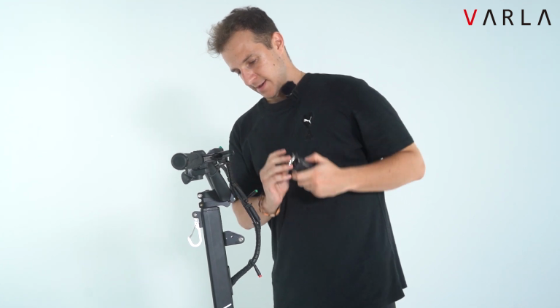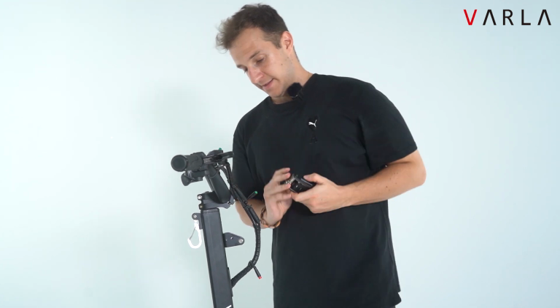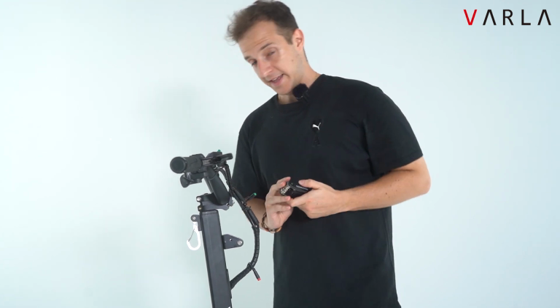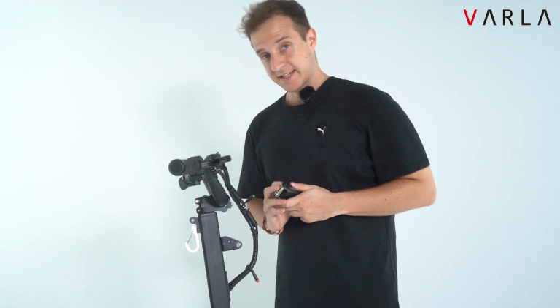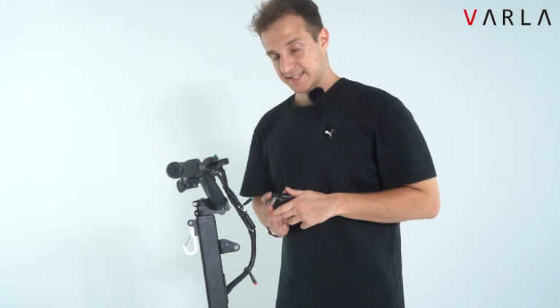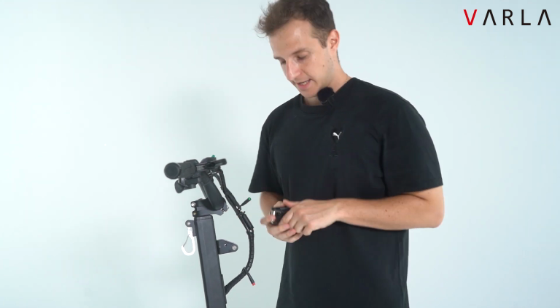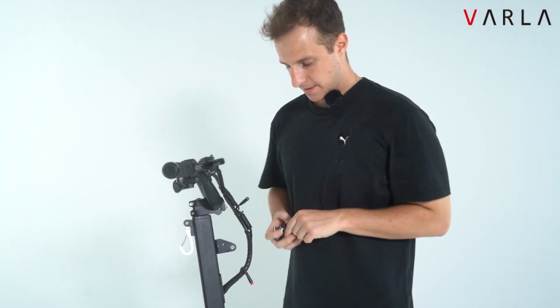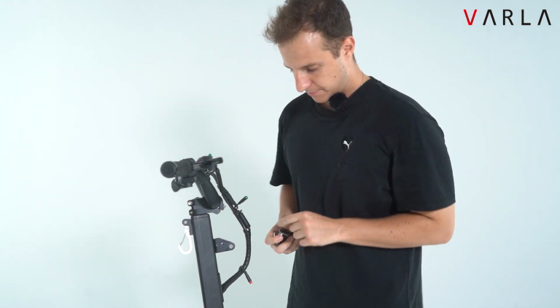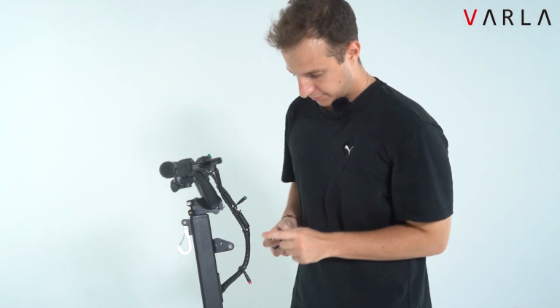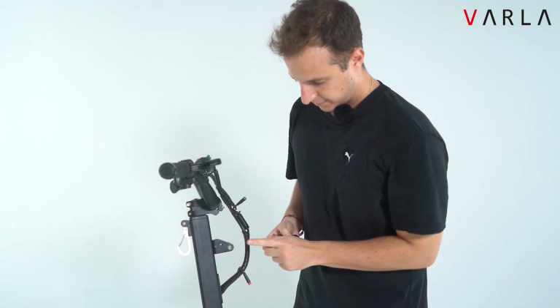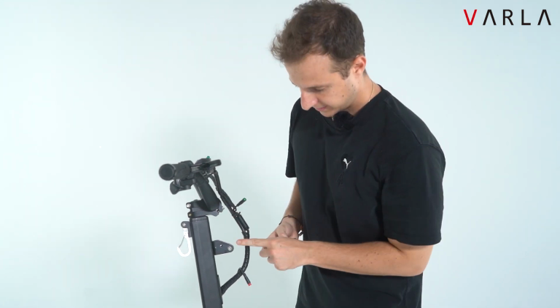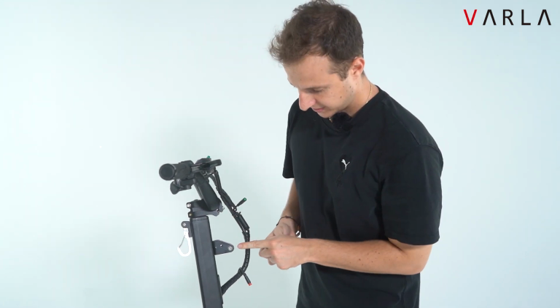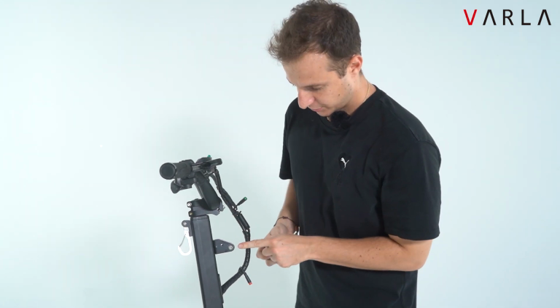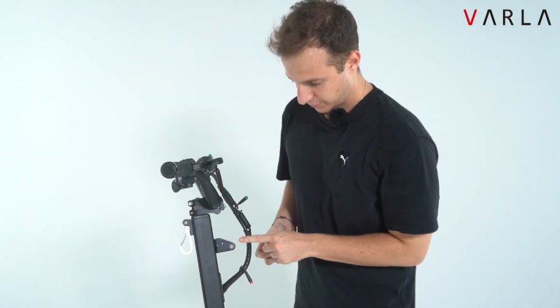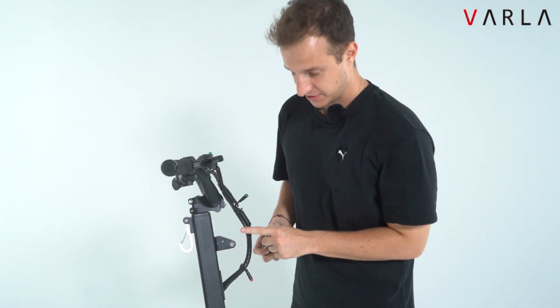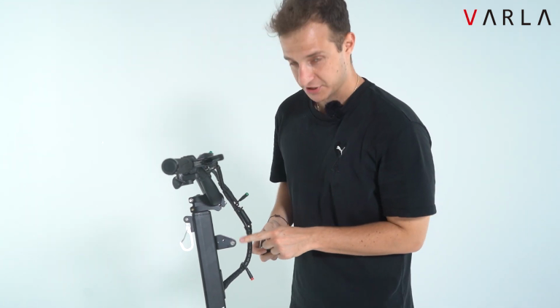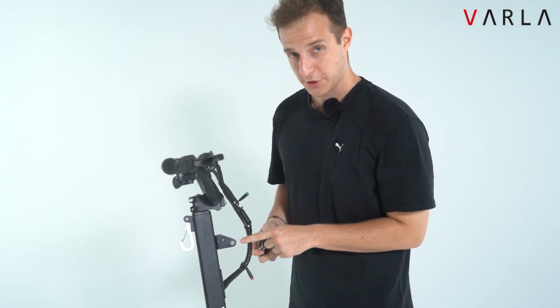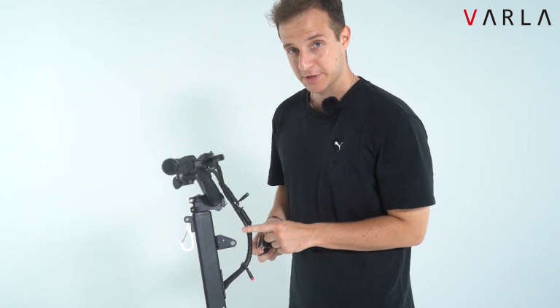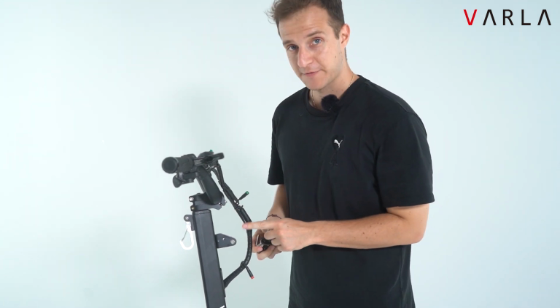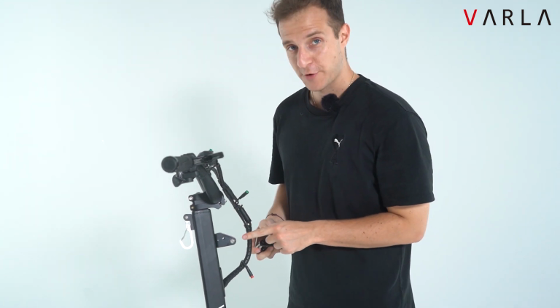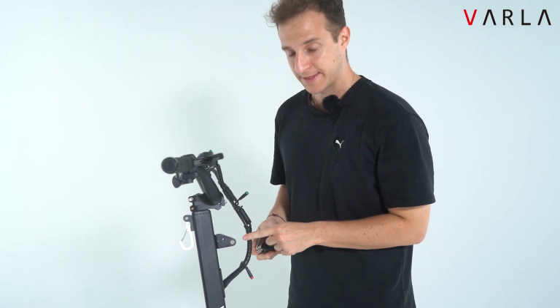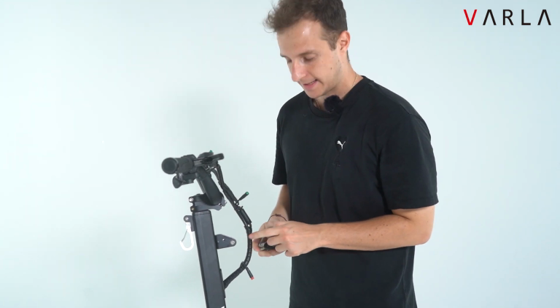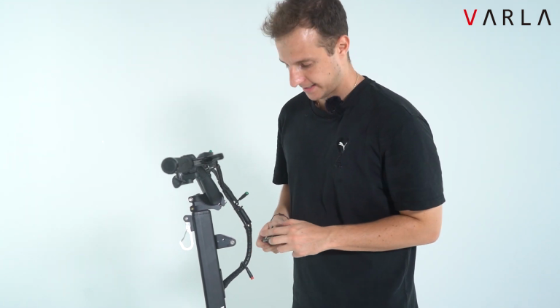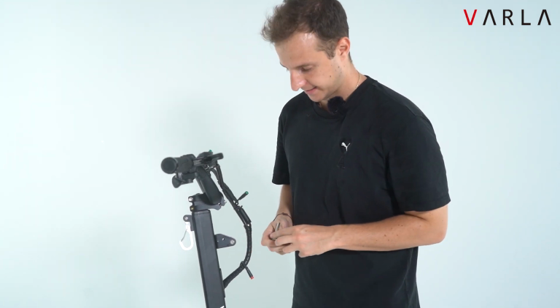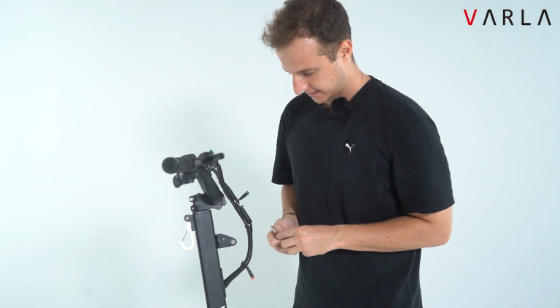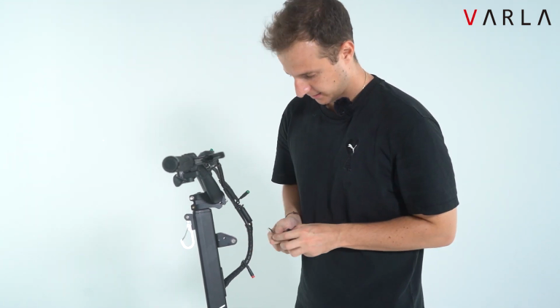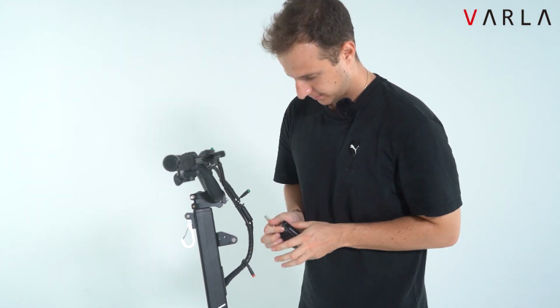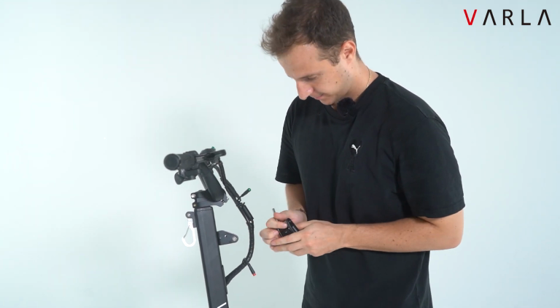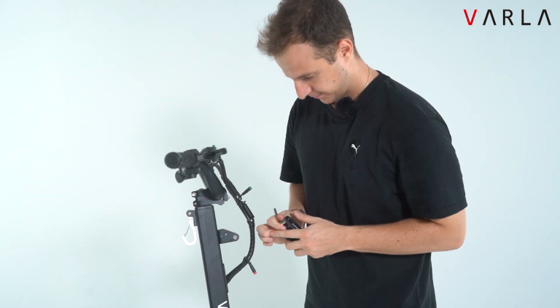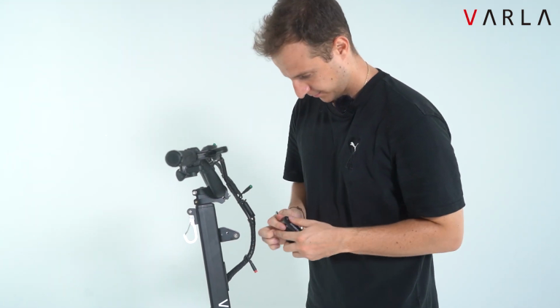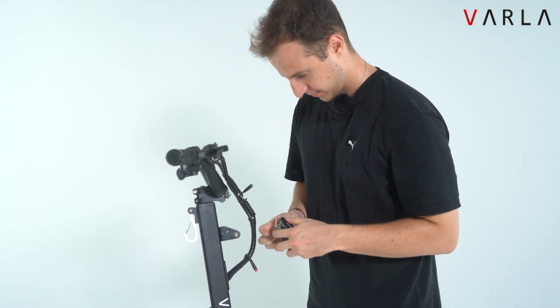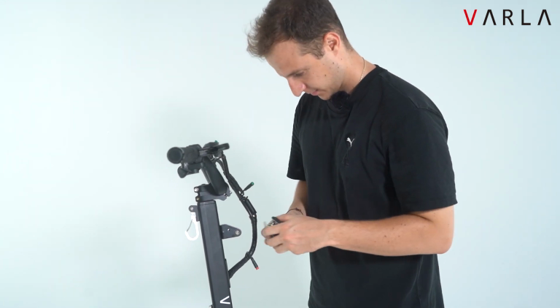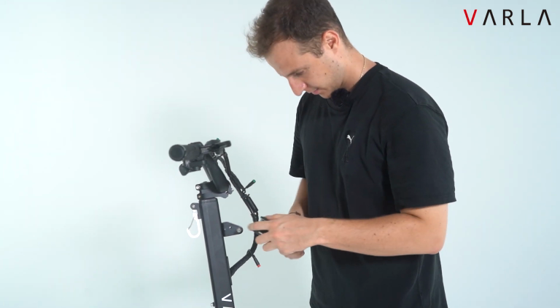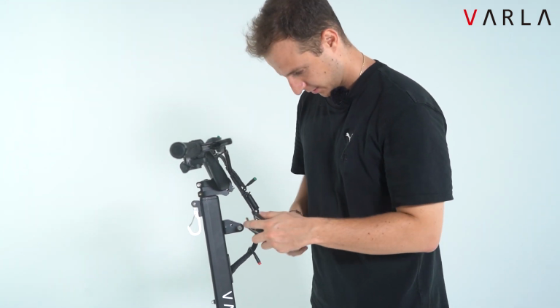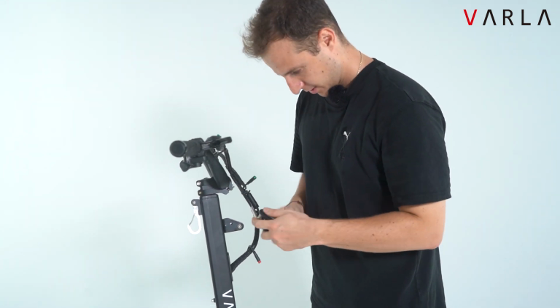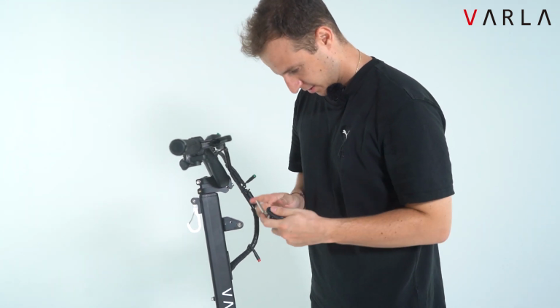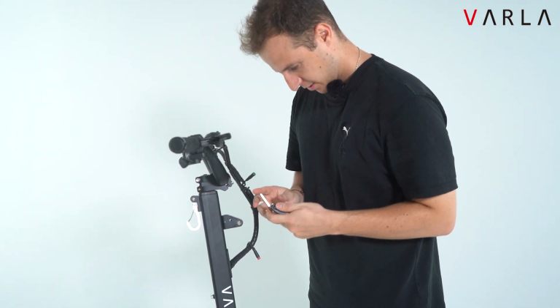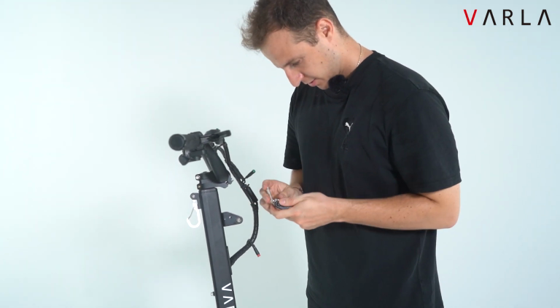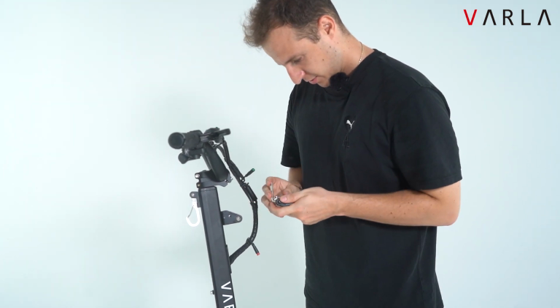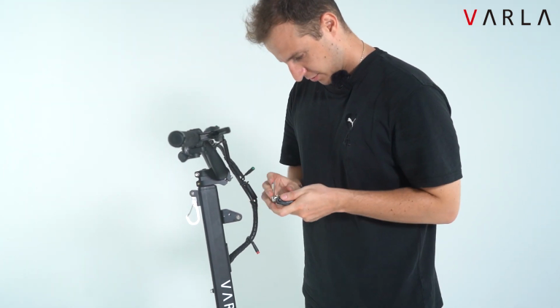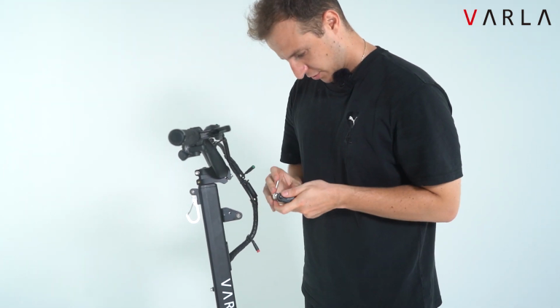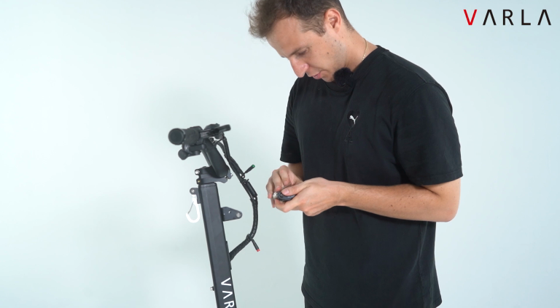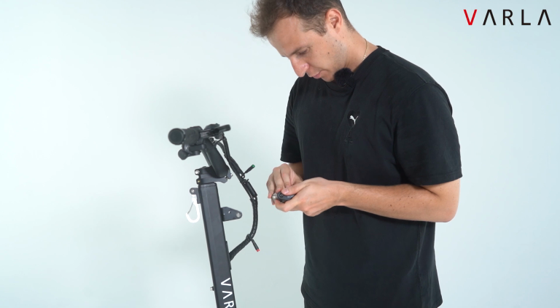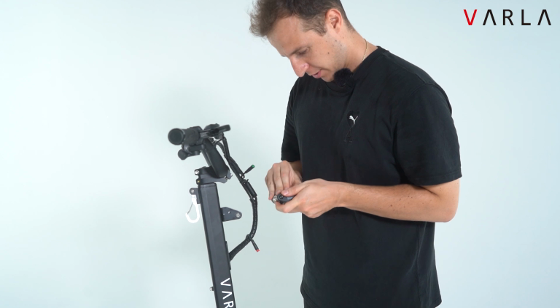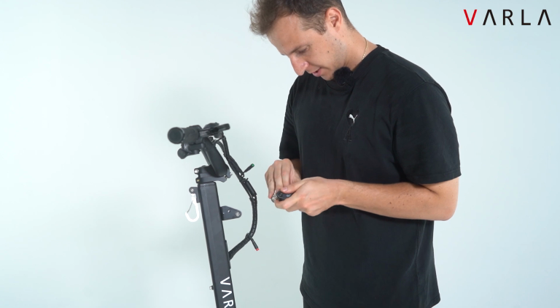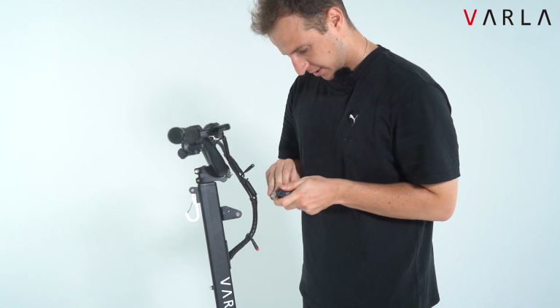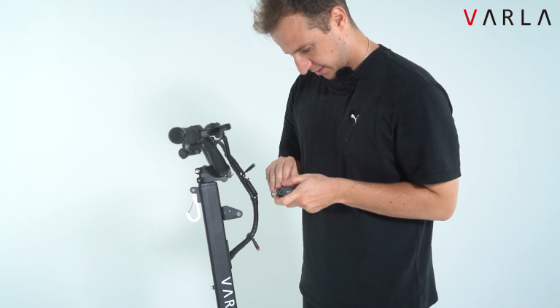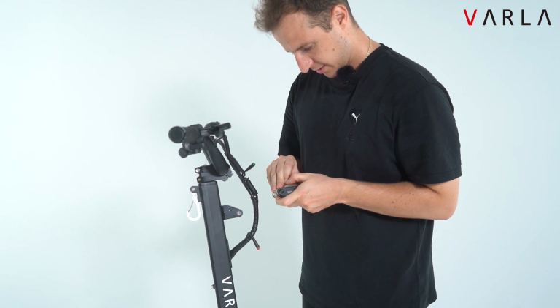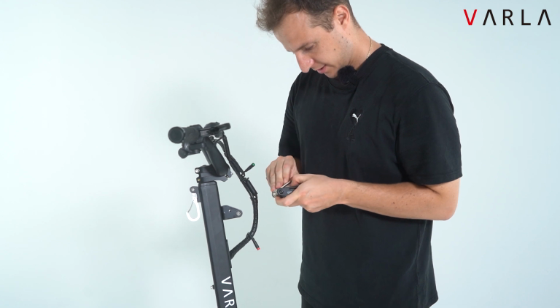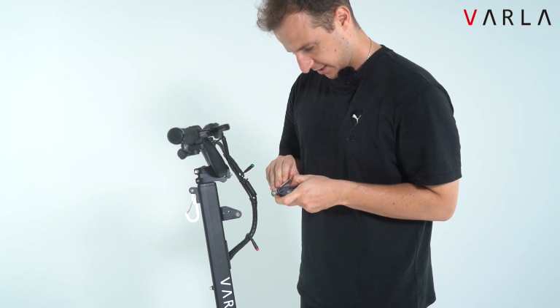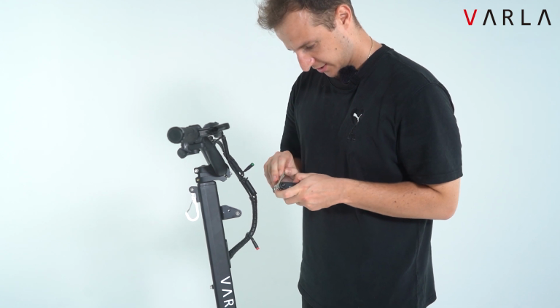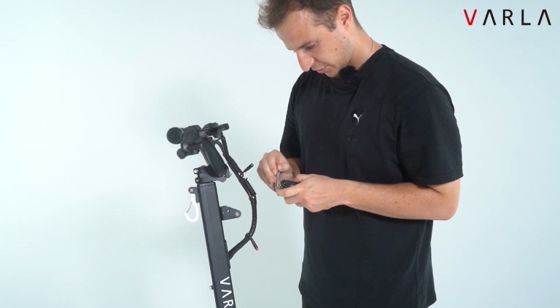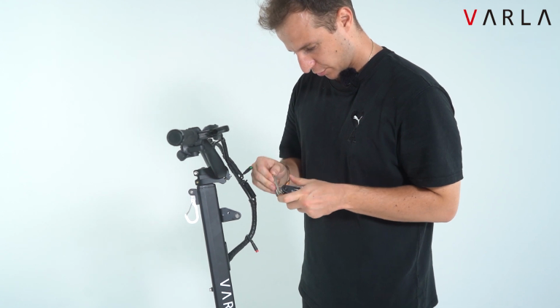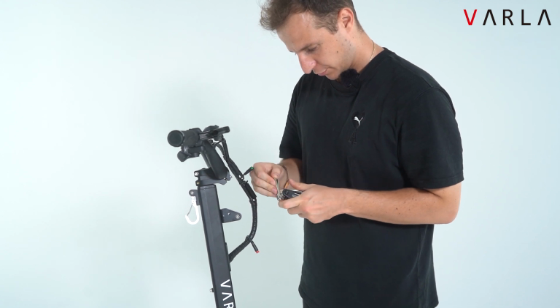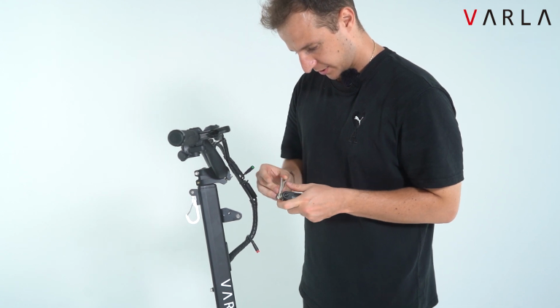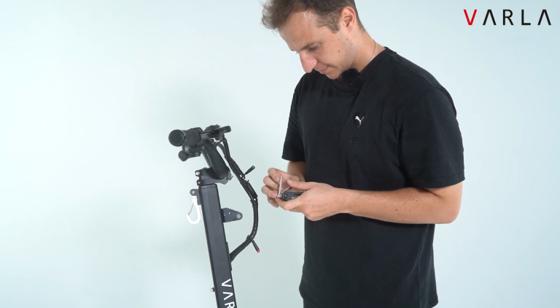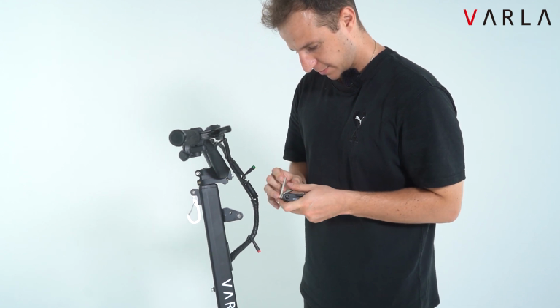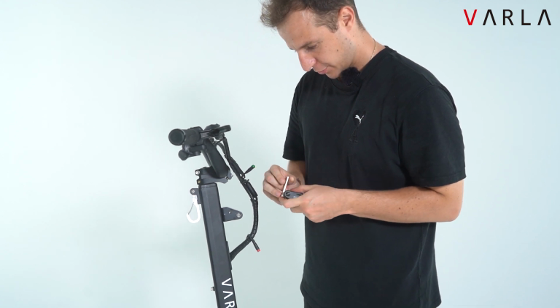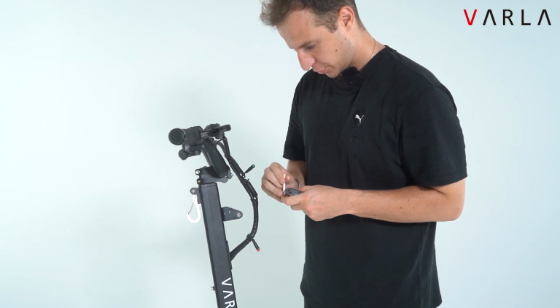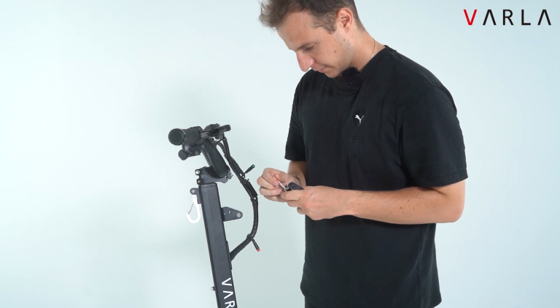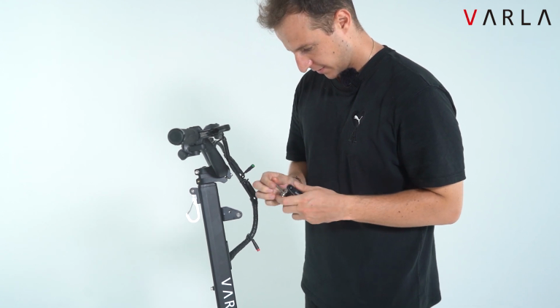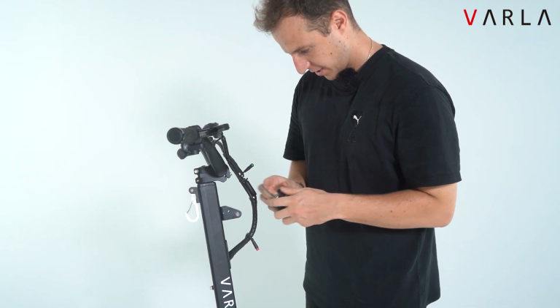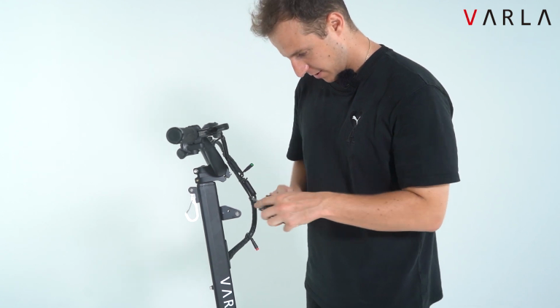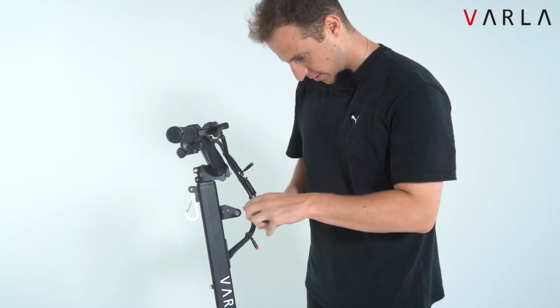Next step is to install the front lights. You want to unscrew this bolt over here.